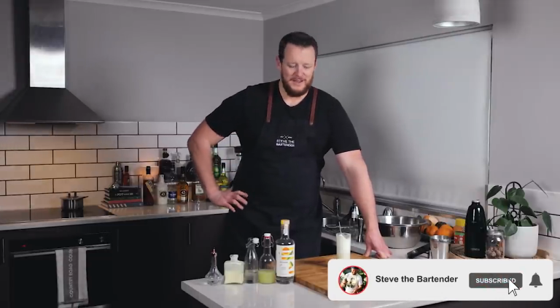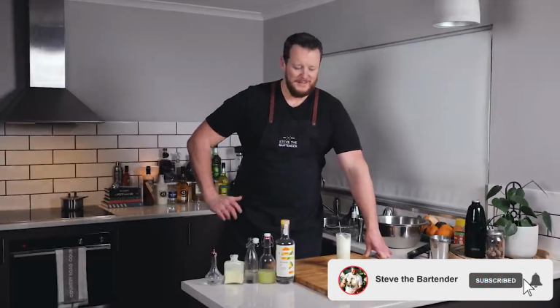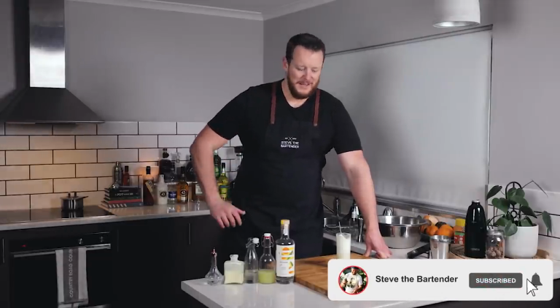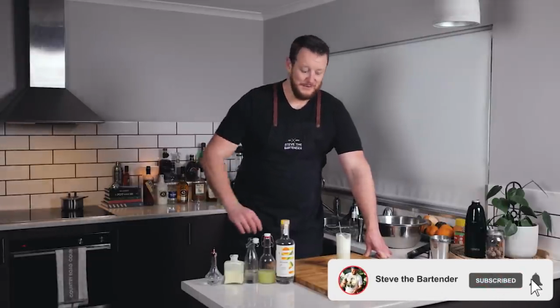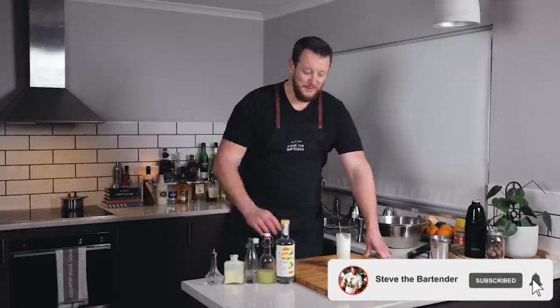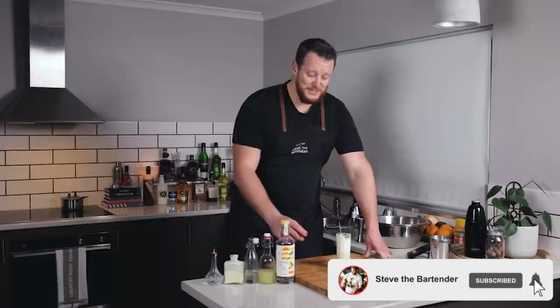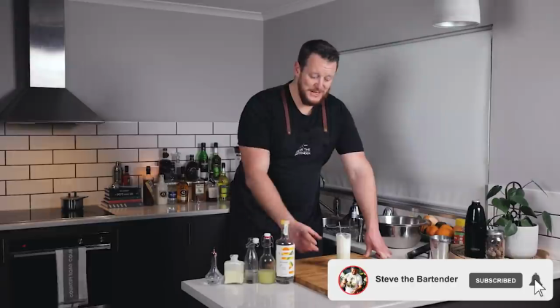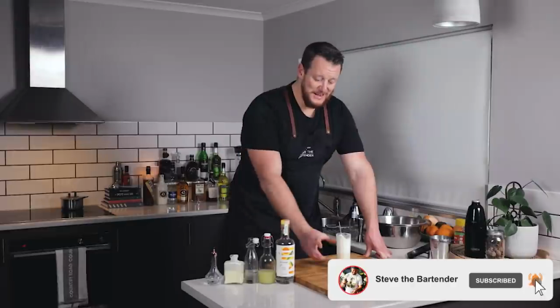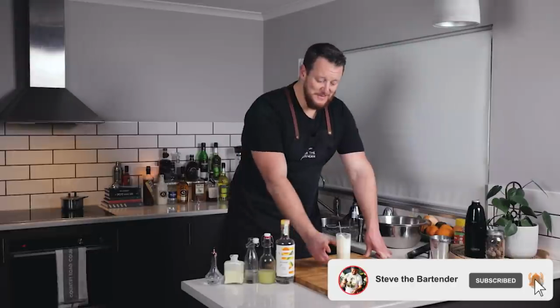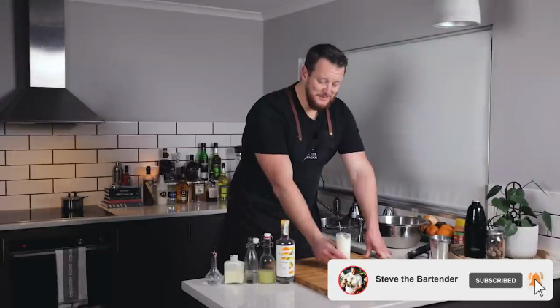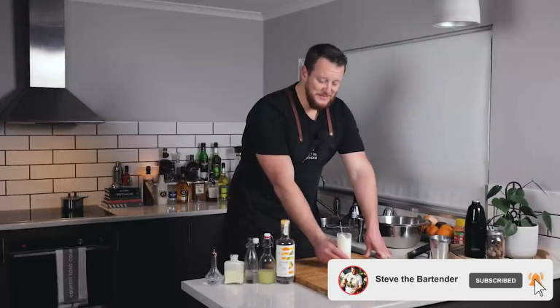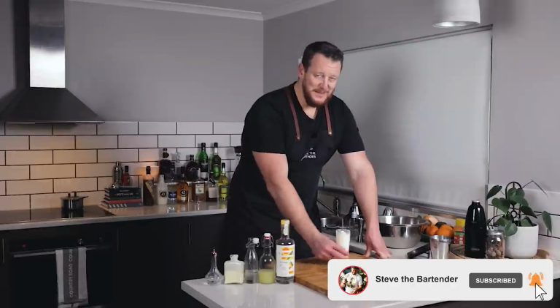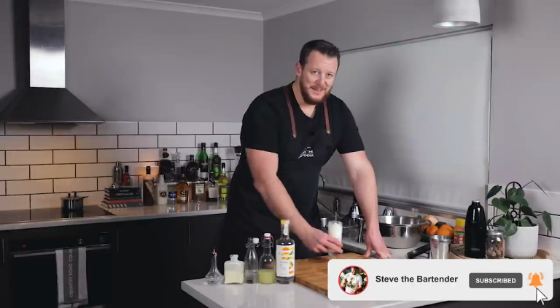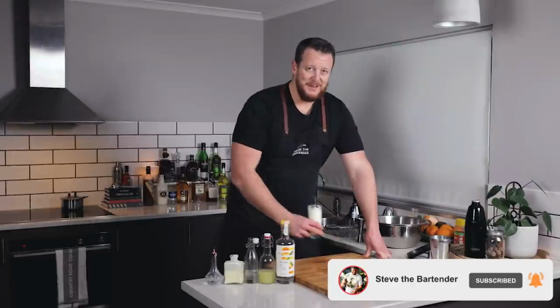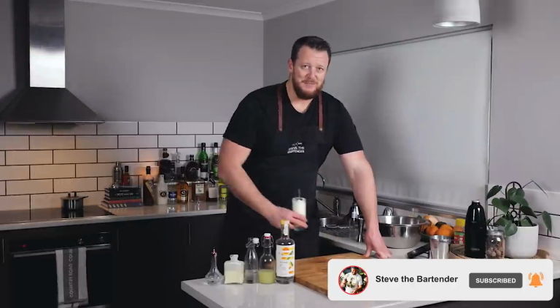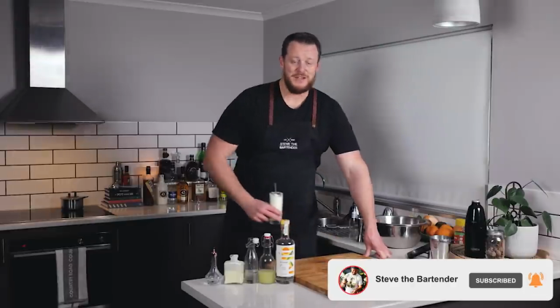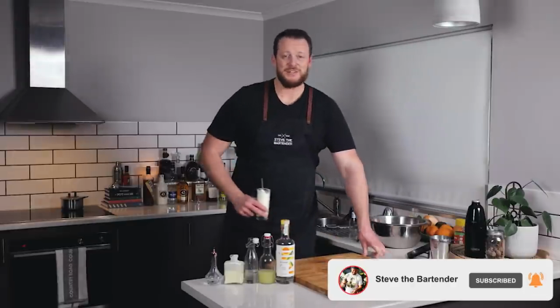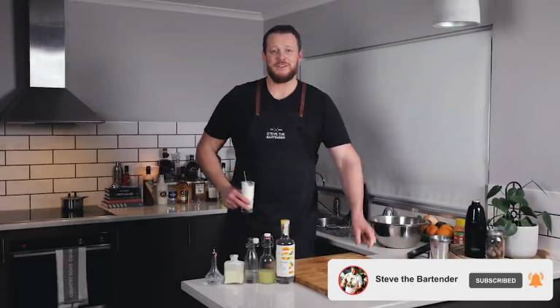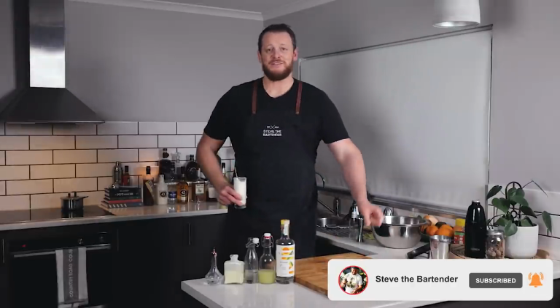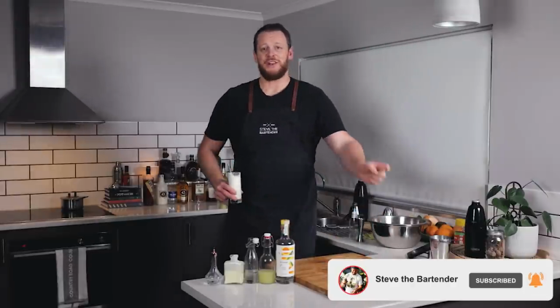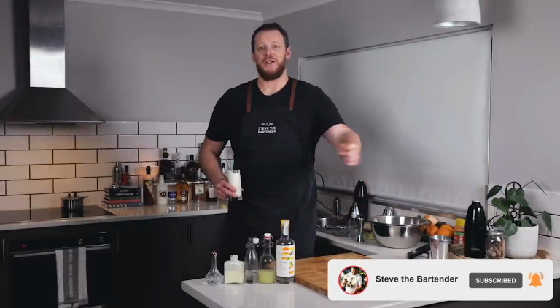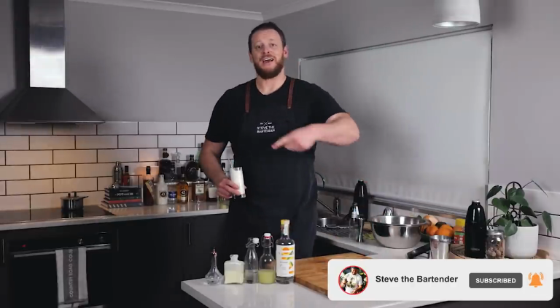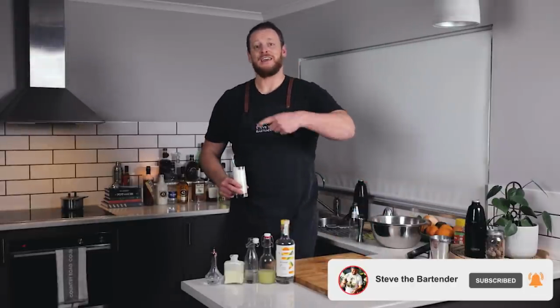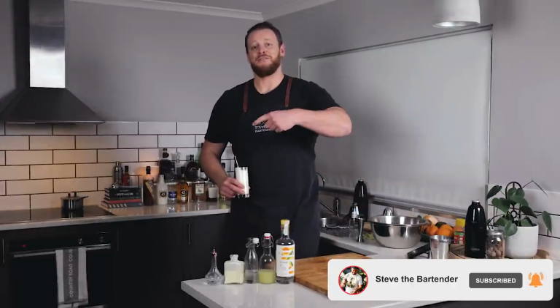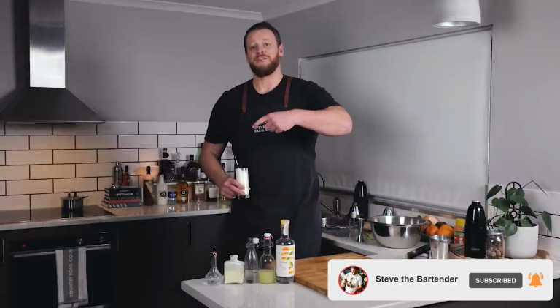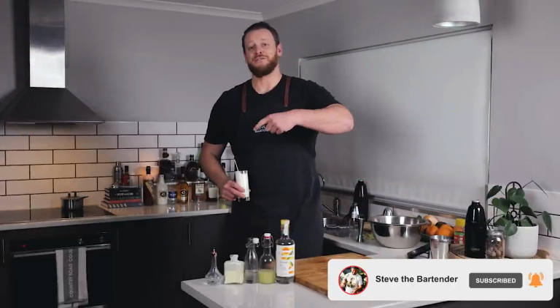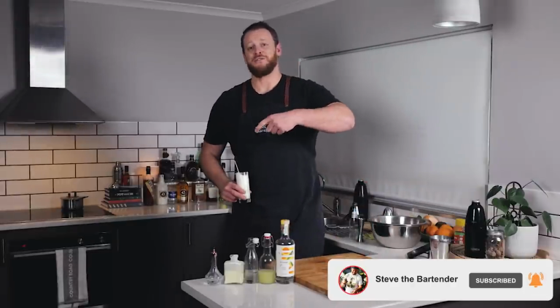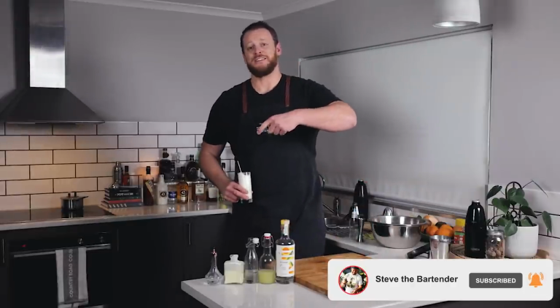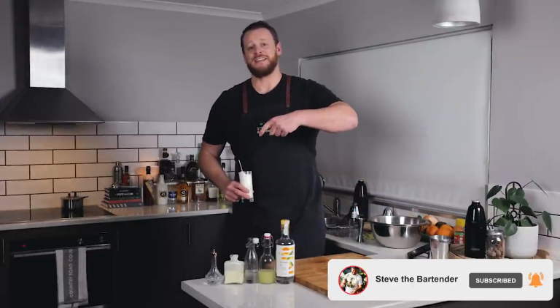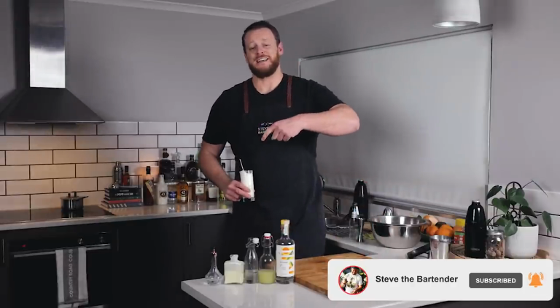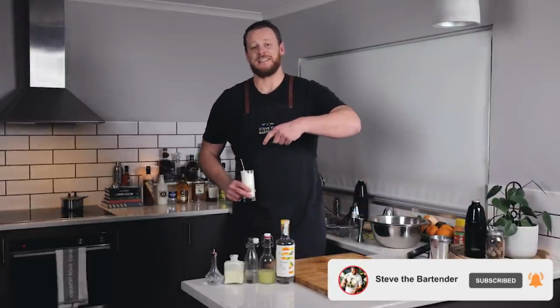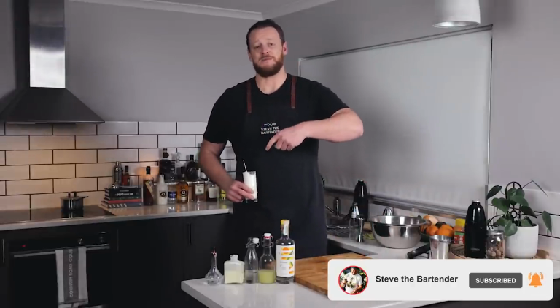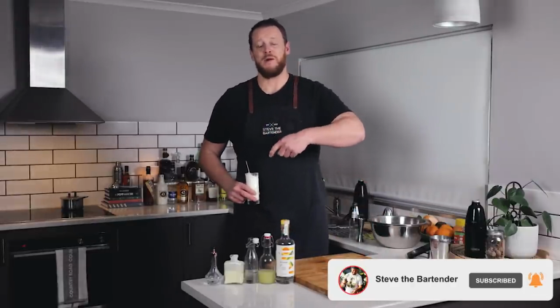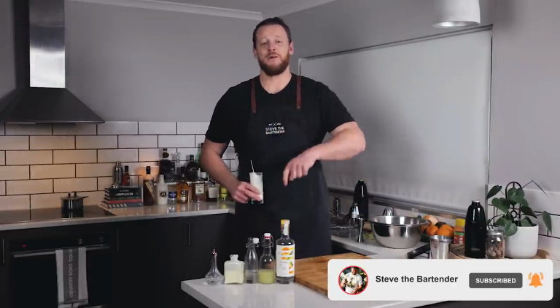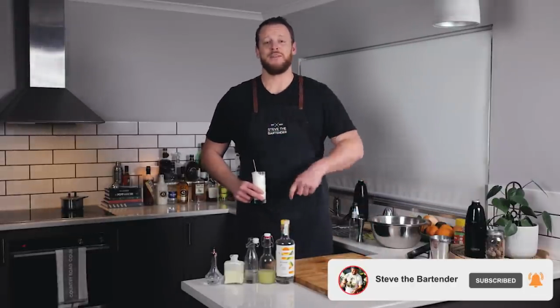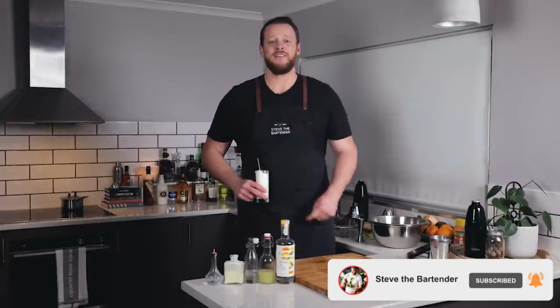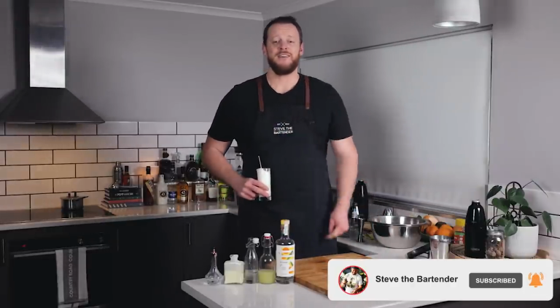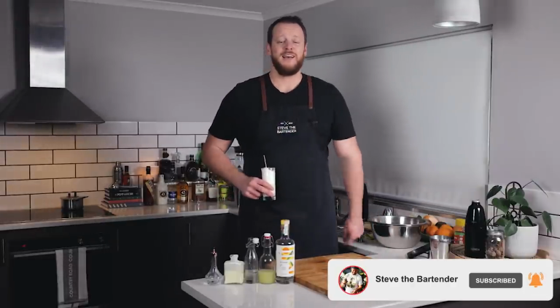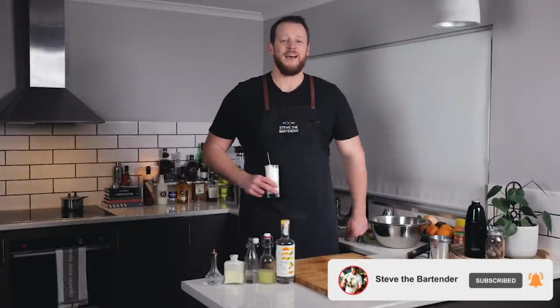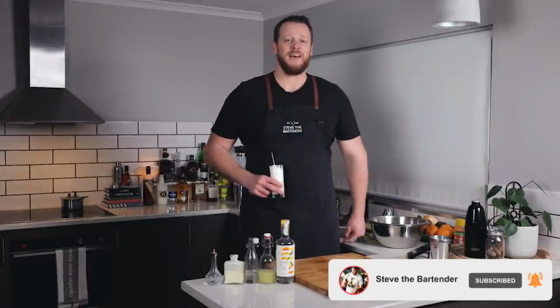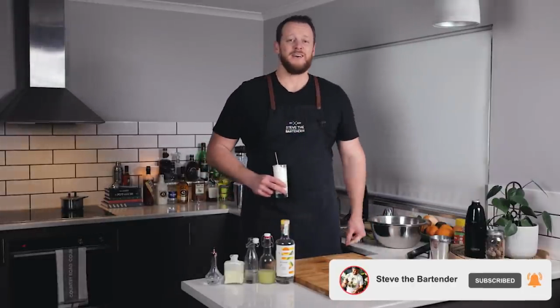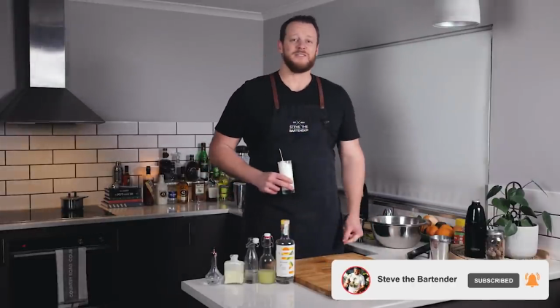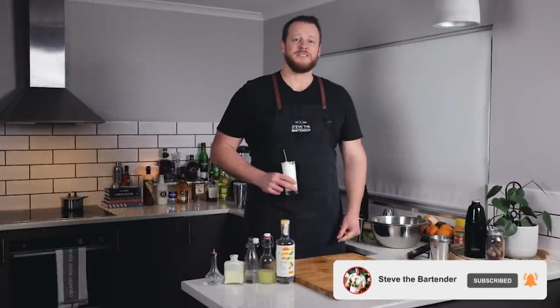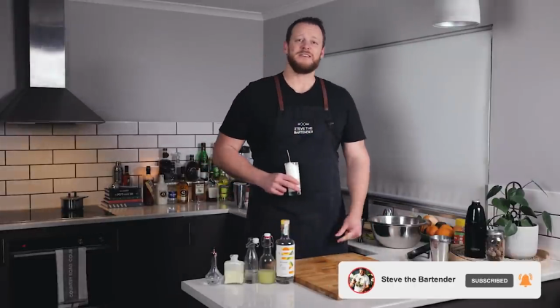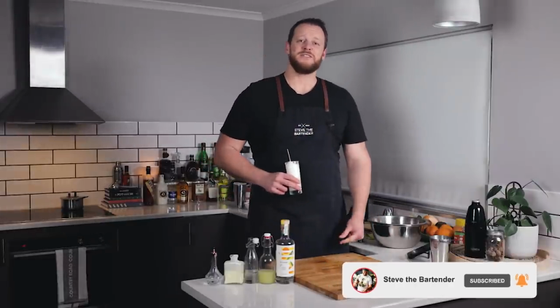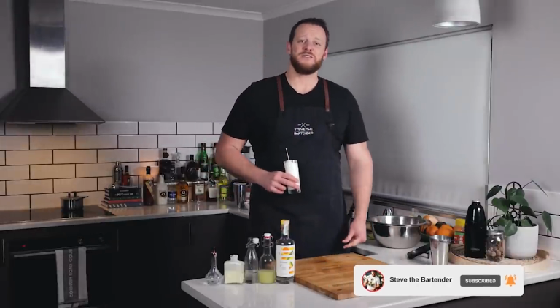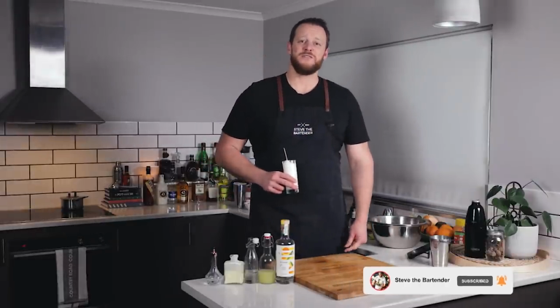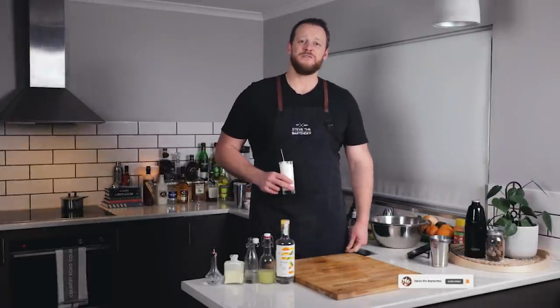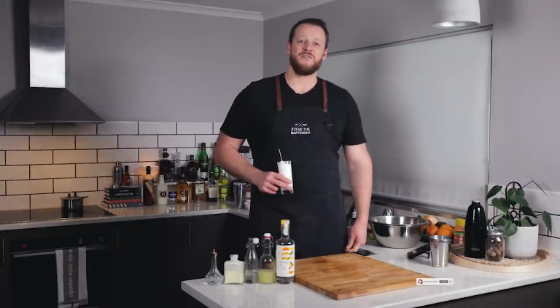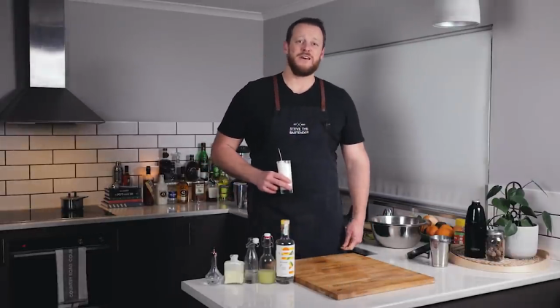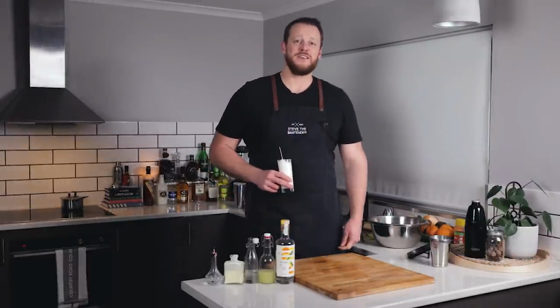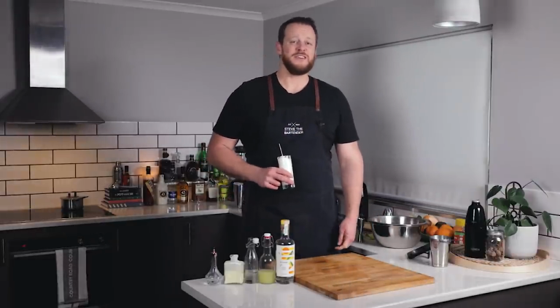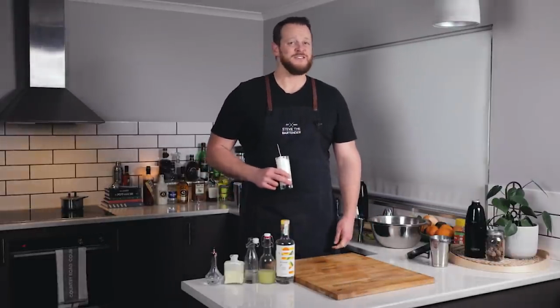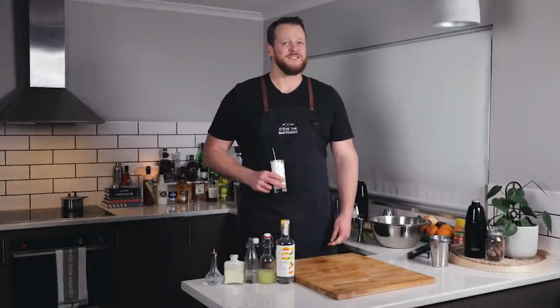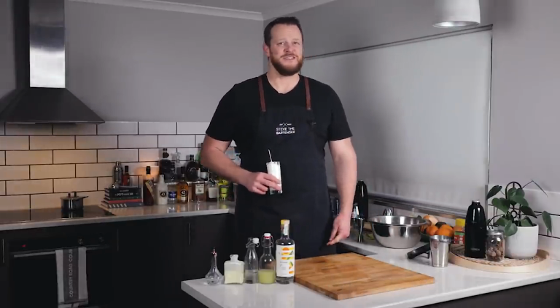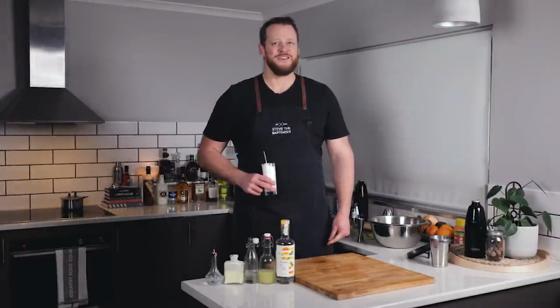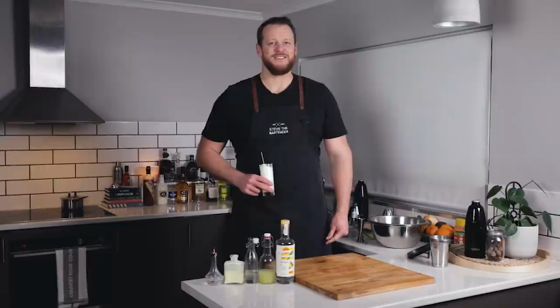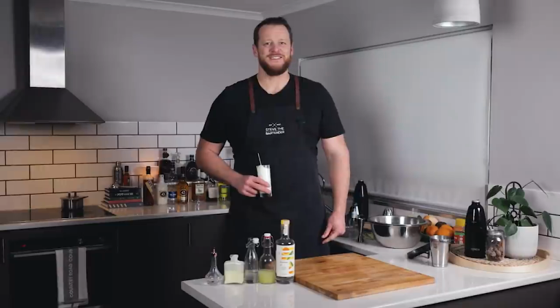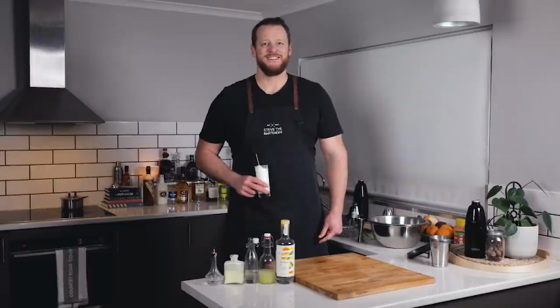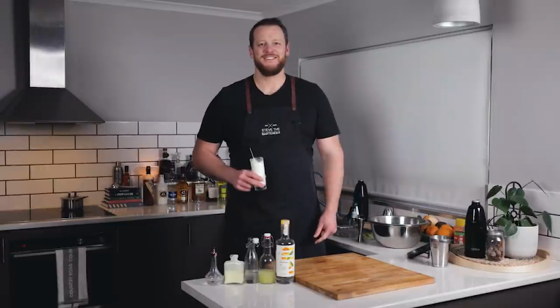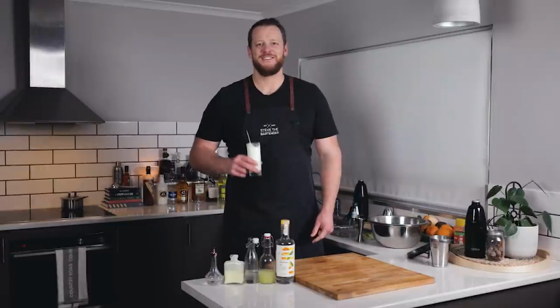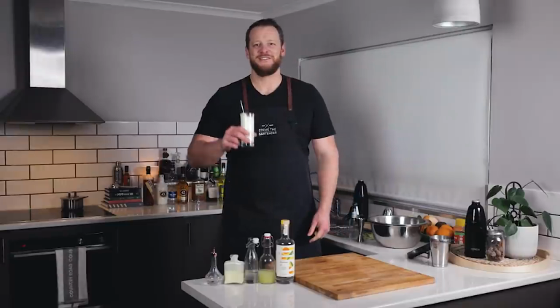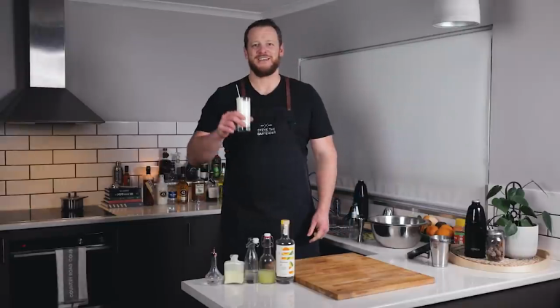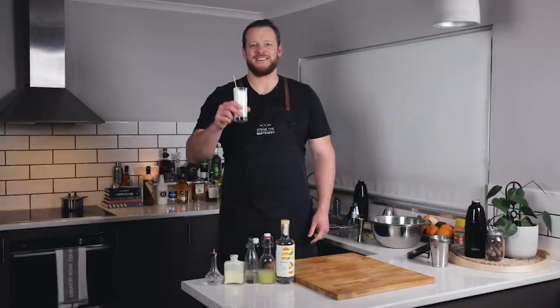Thanks for watching. Make sure you give us a like if you enjoyed today's experiment, and I'll see you soon for another kitchen series. Cheers.